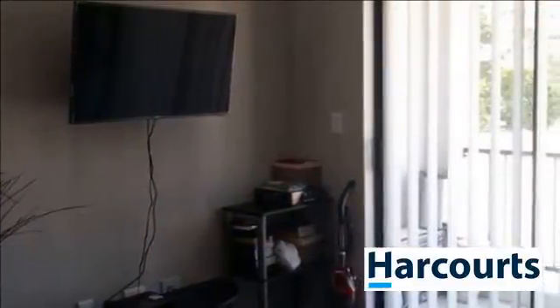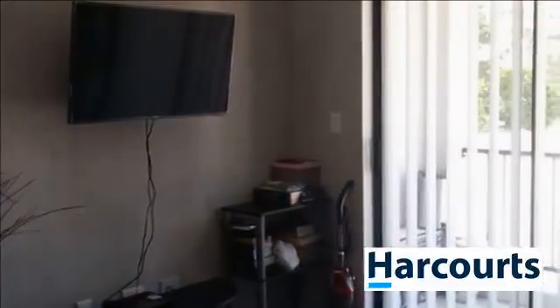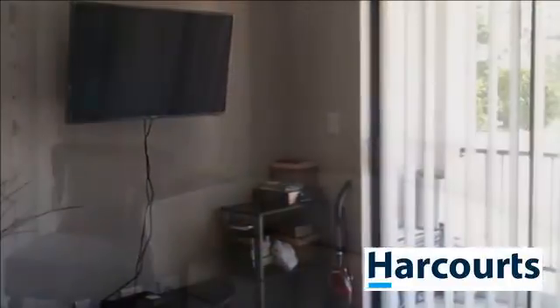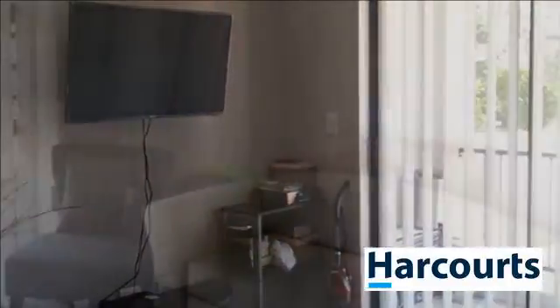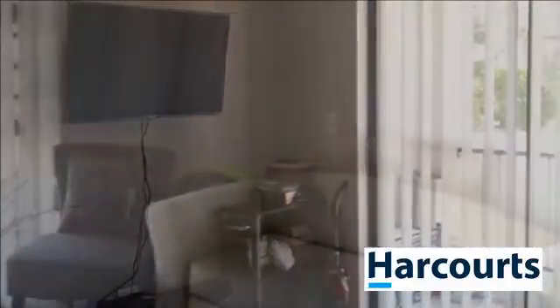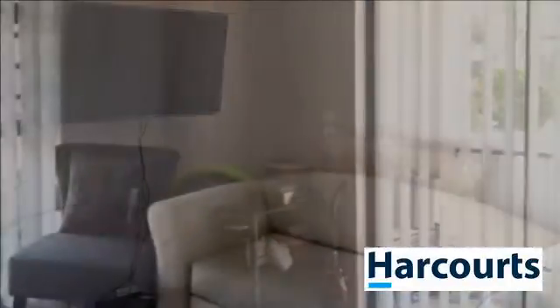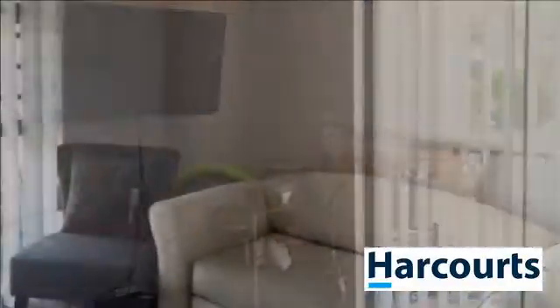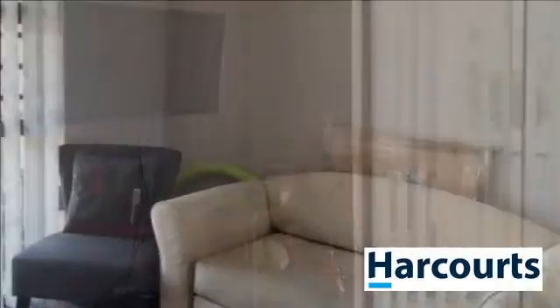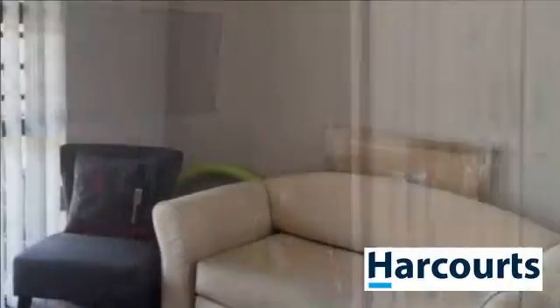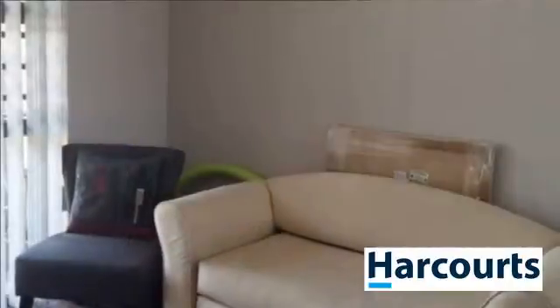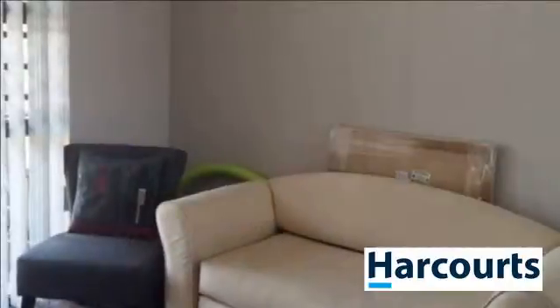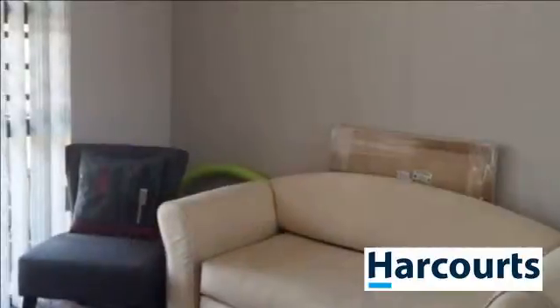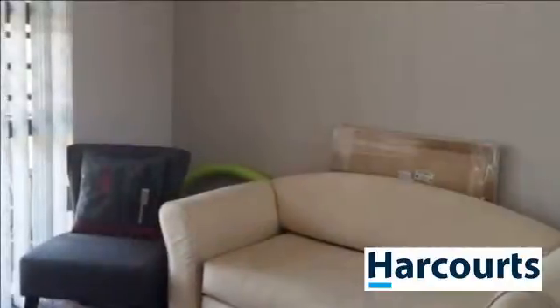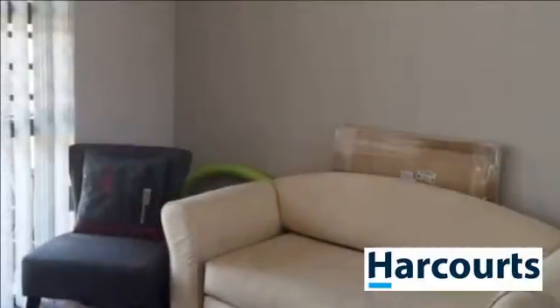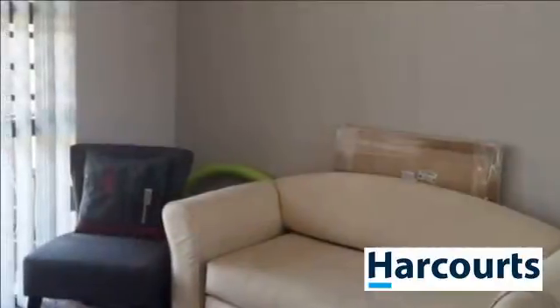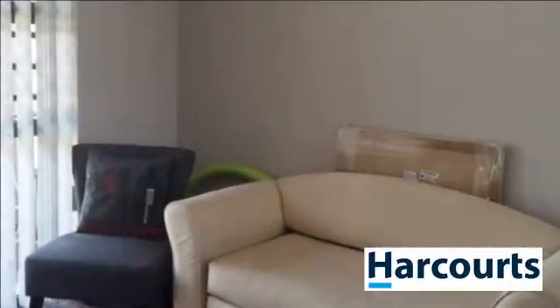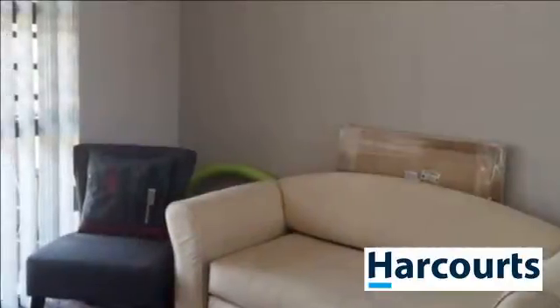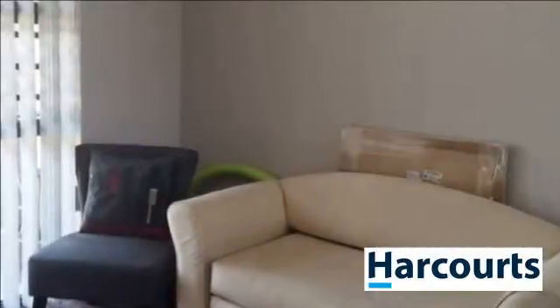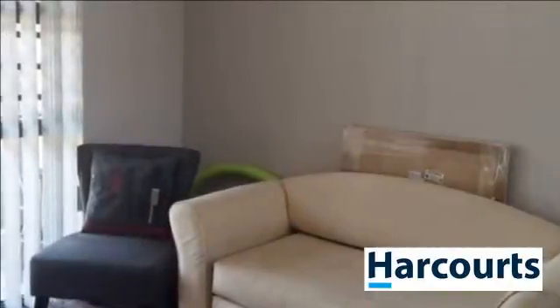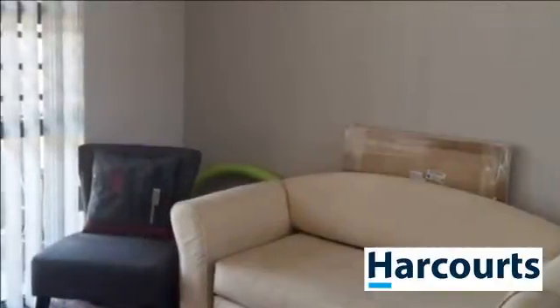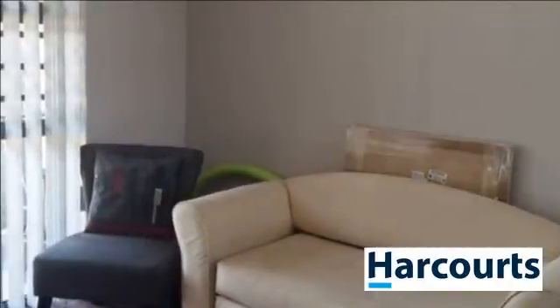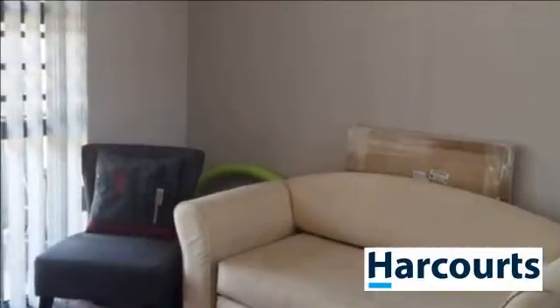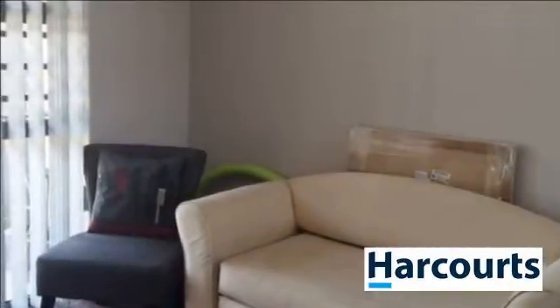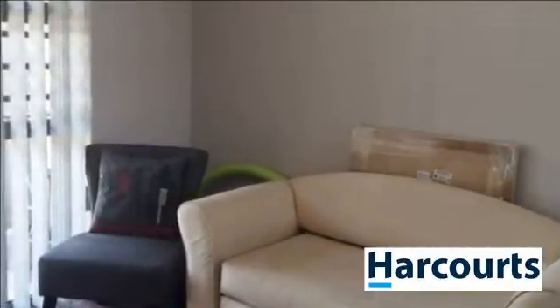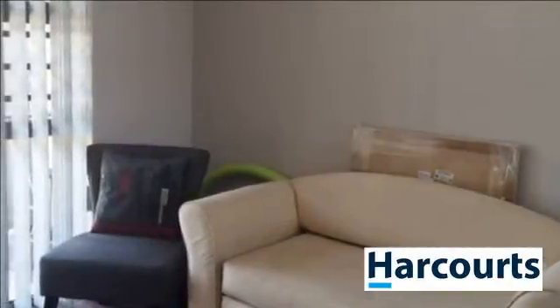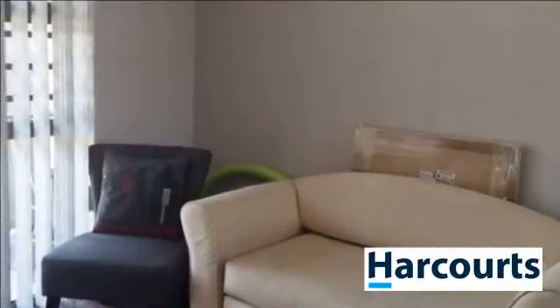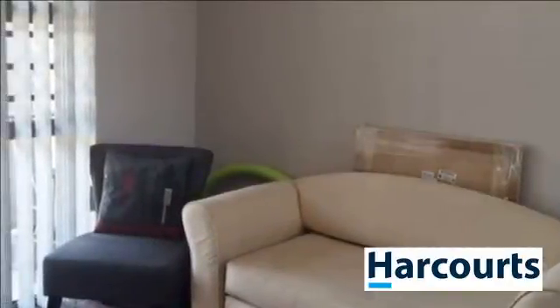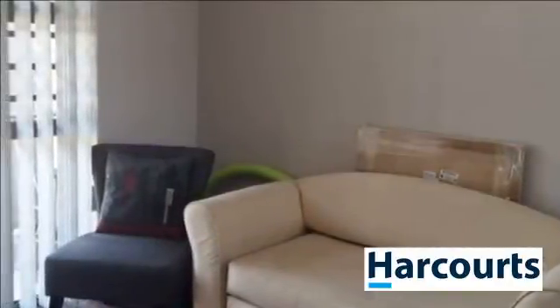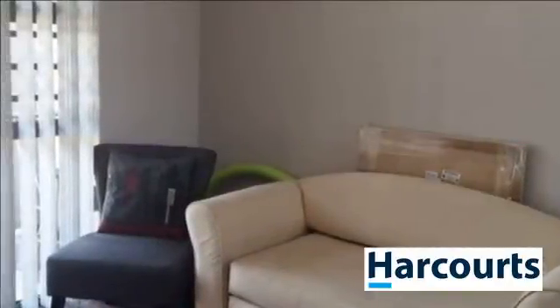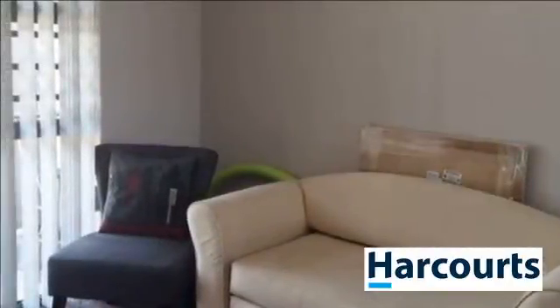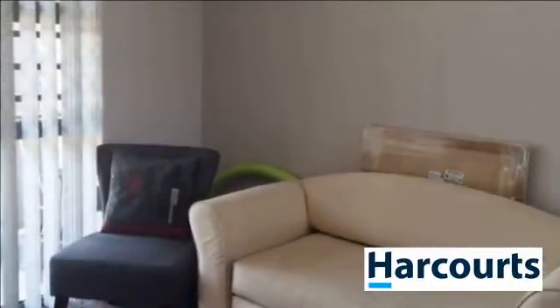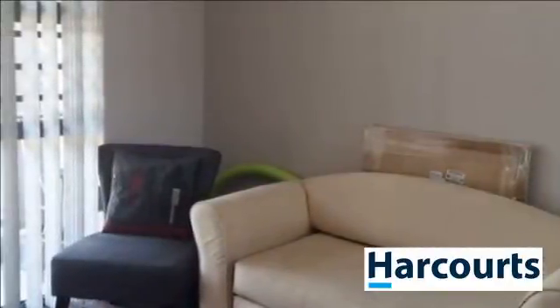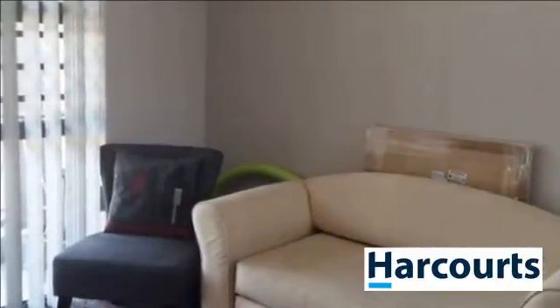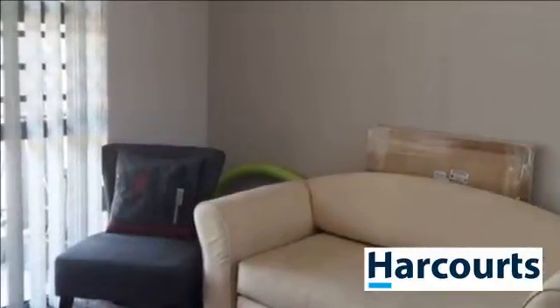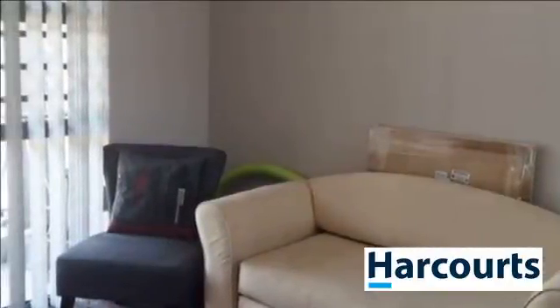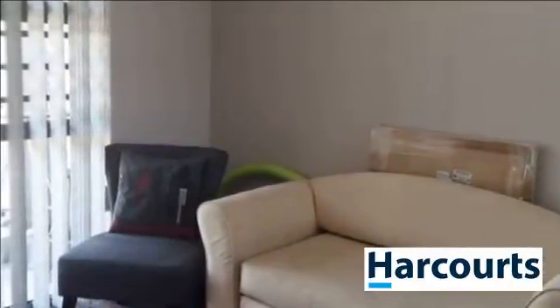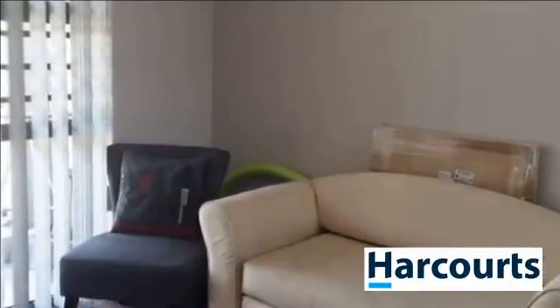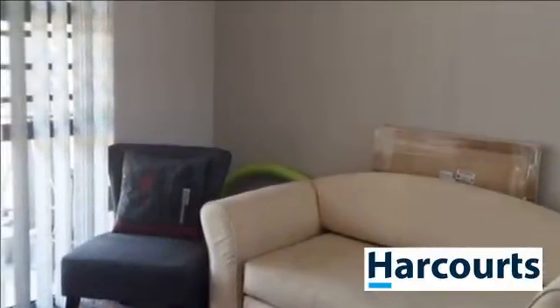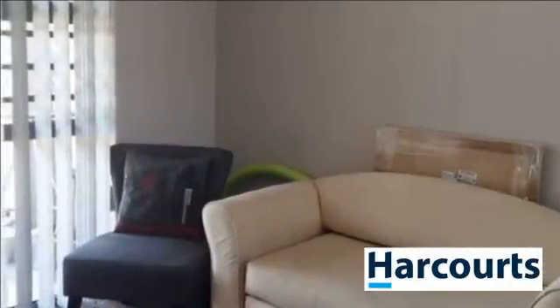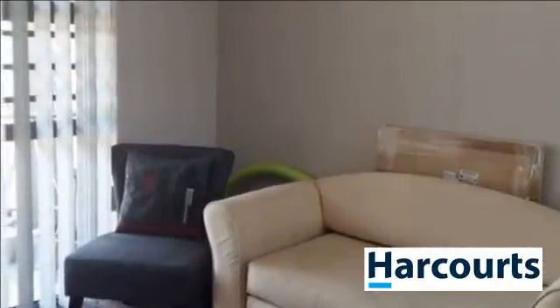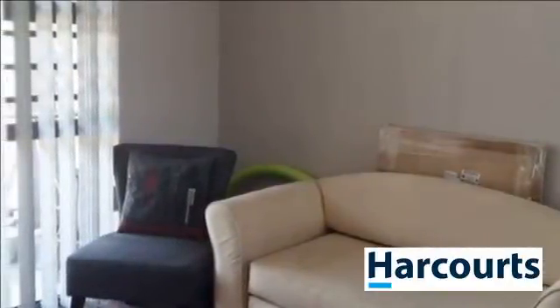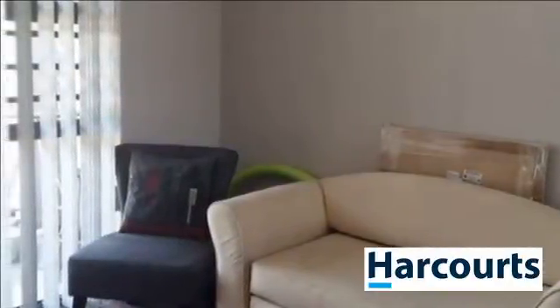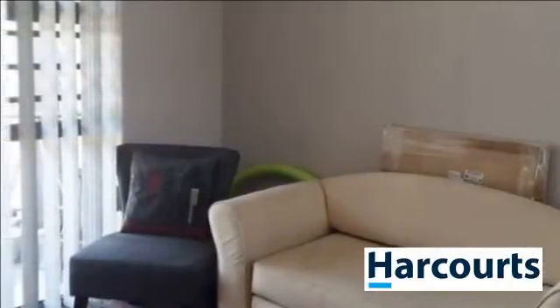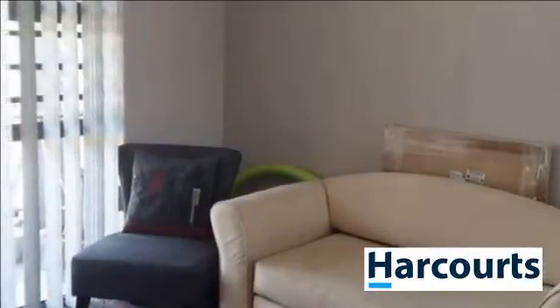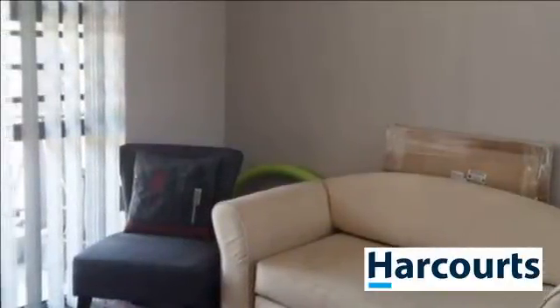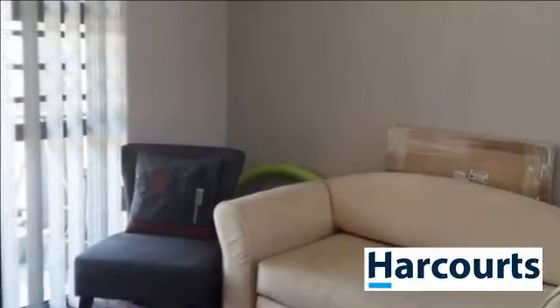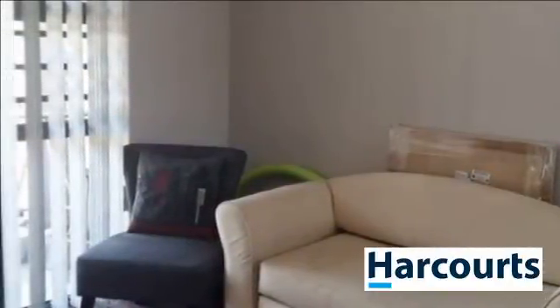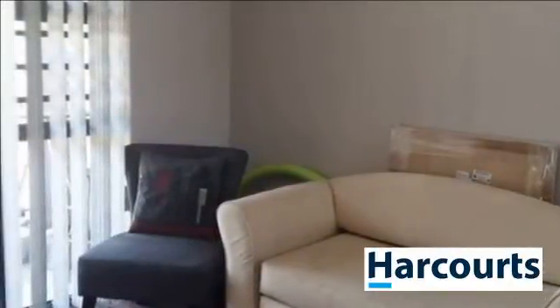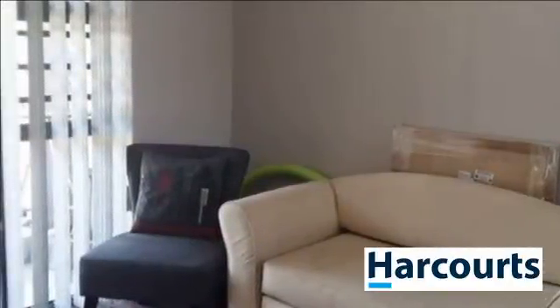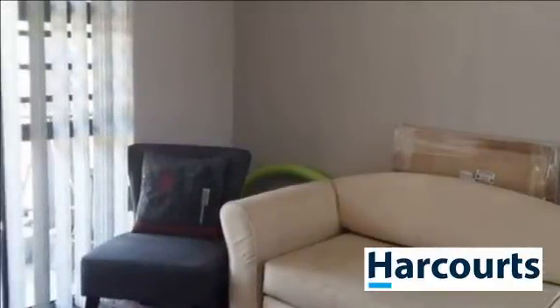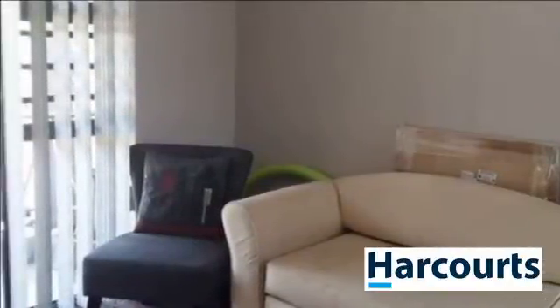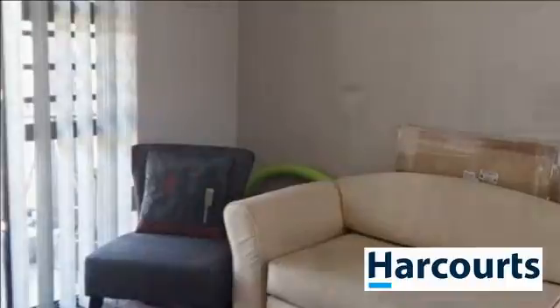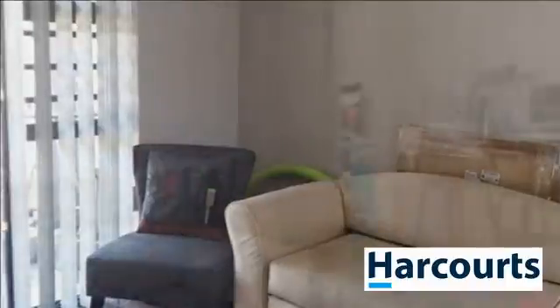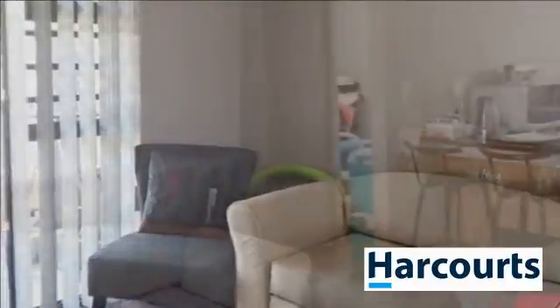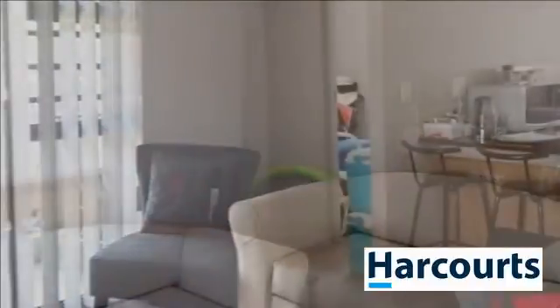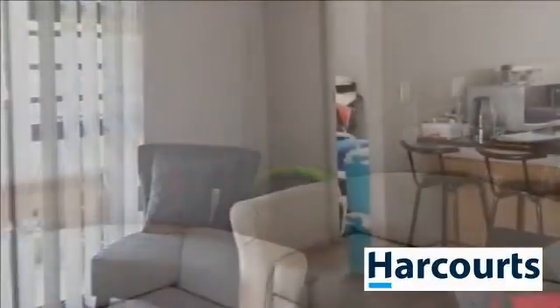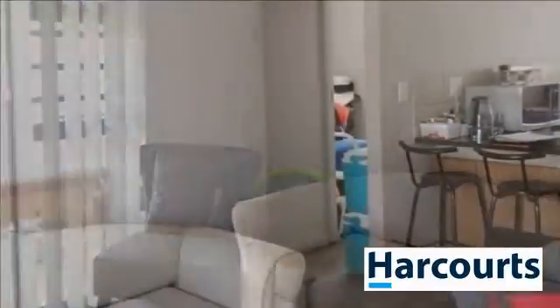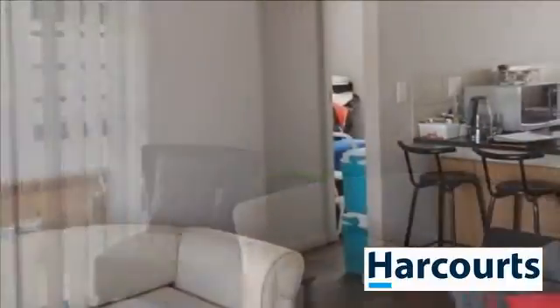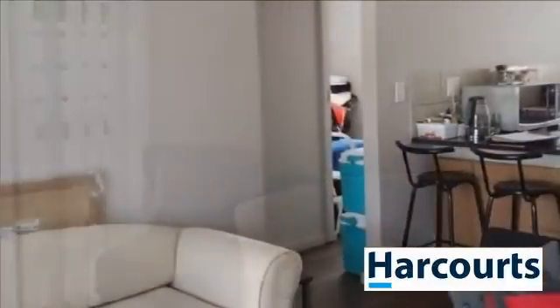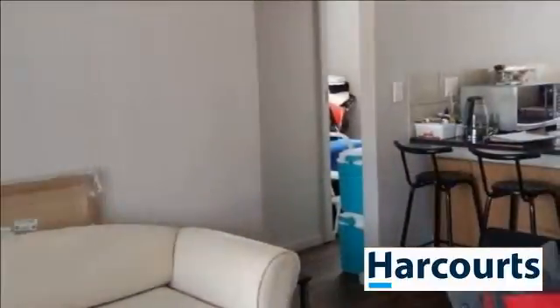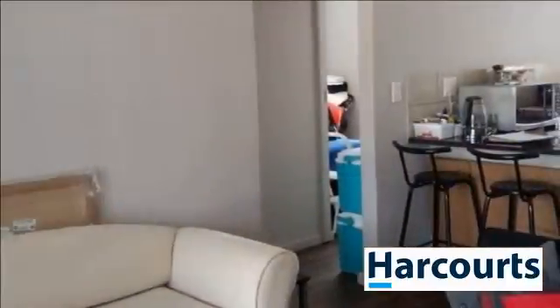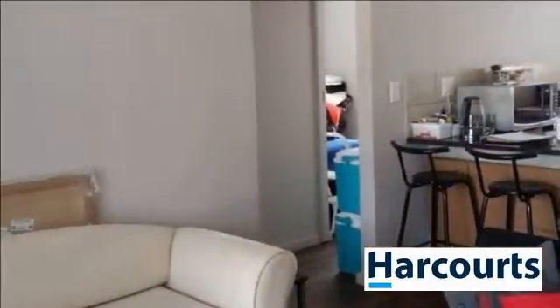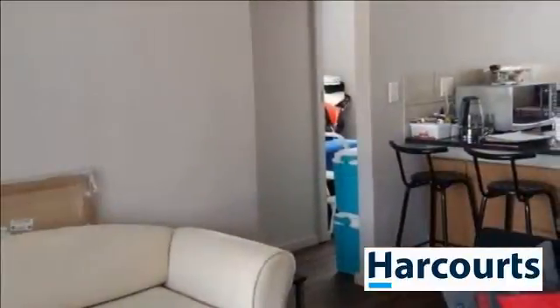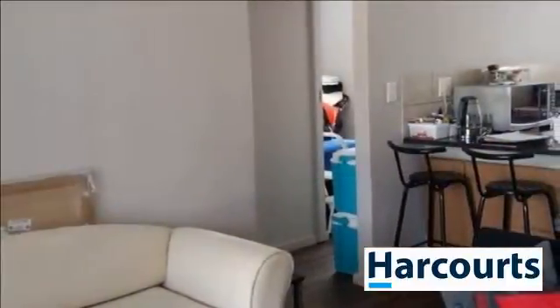Live in central Durbanville, Murray Street. Fully furnished apartment — just bring your clothes, decoder and laptop.